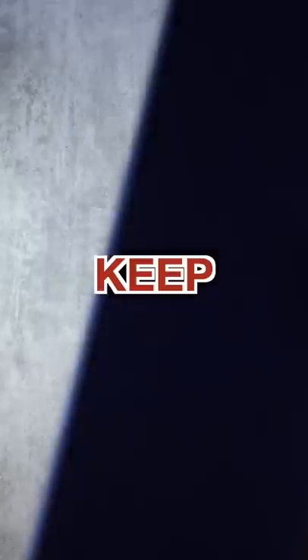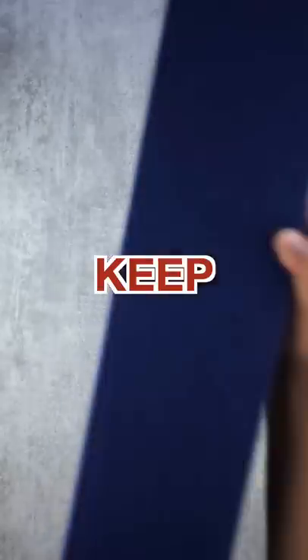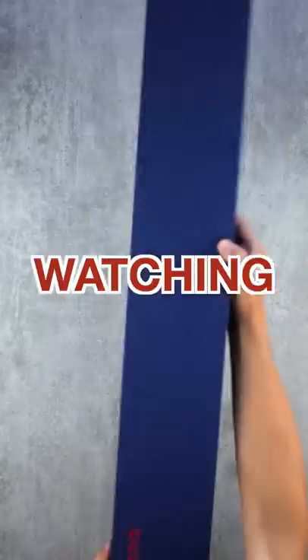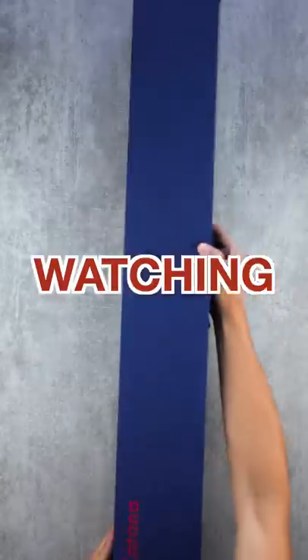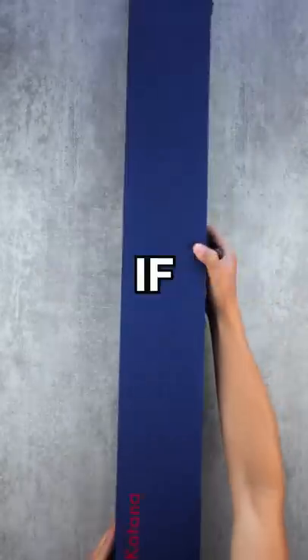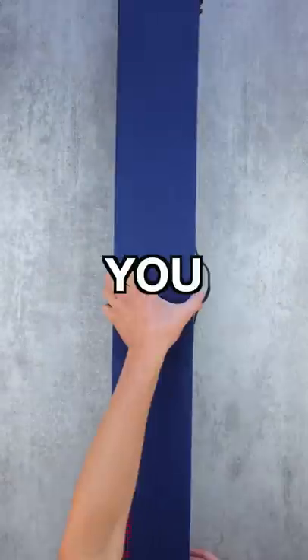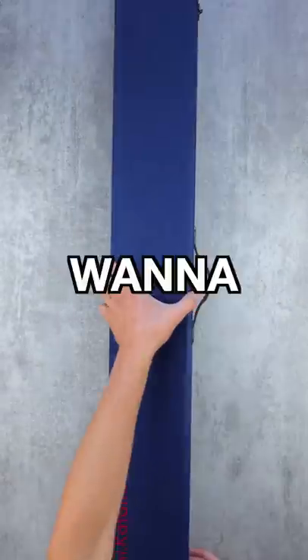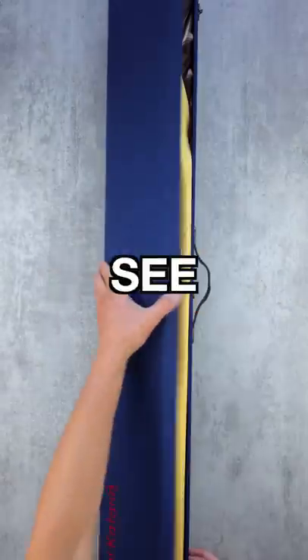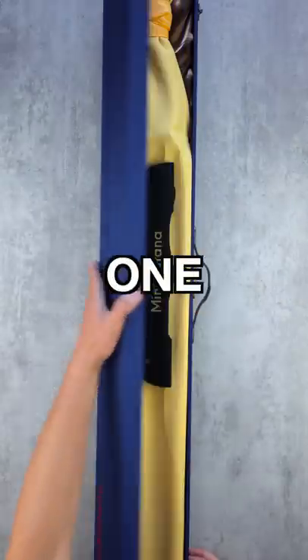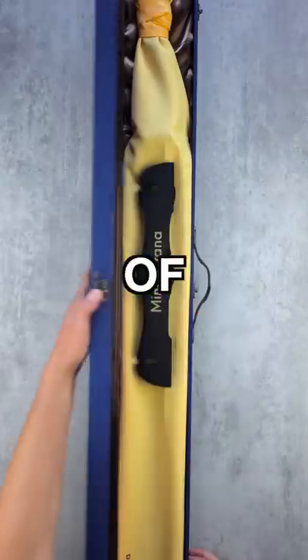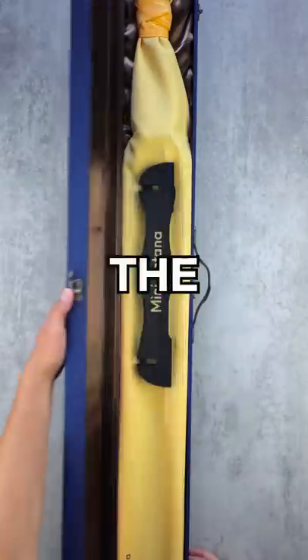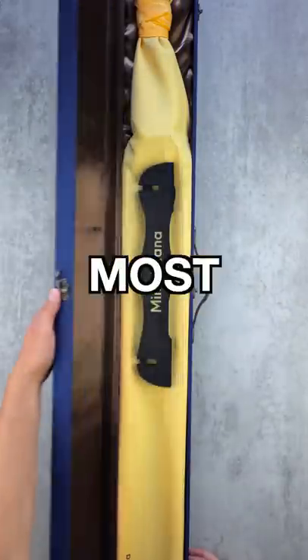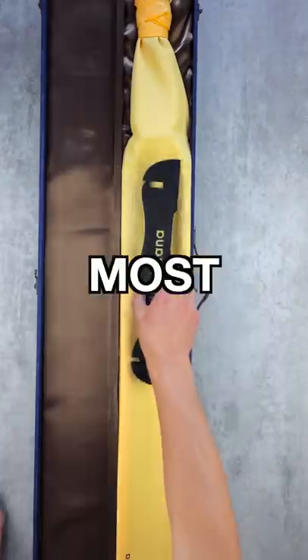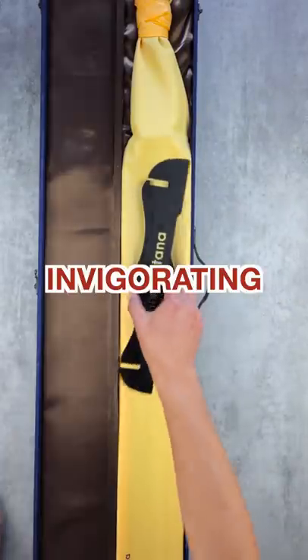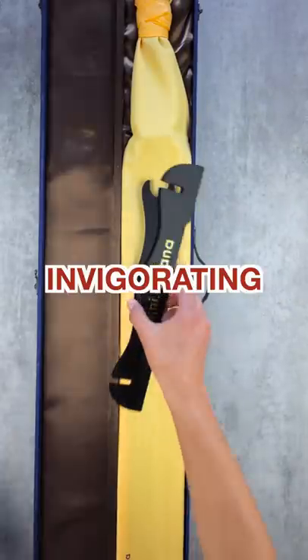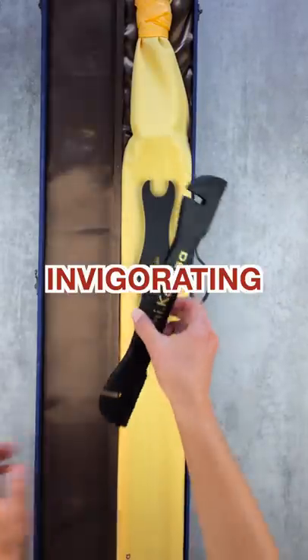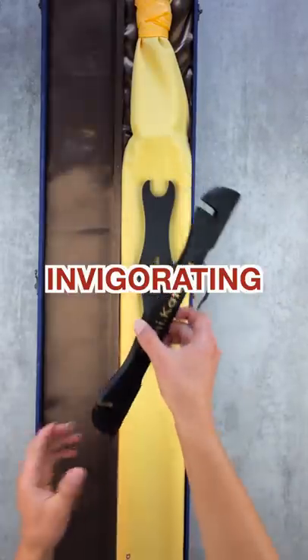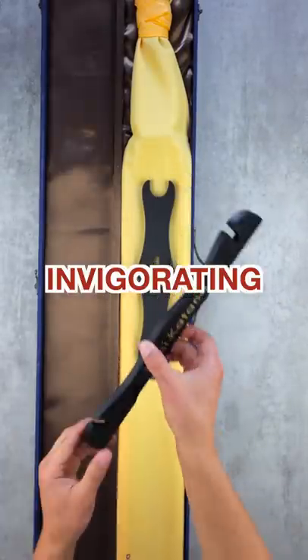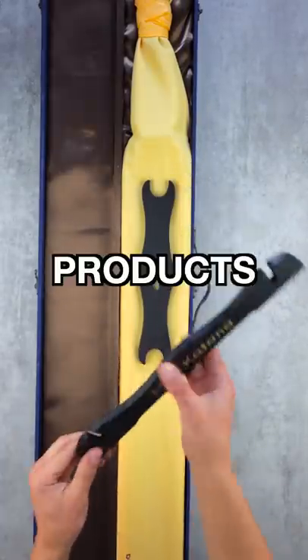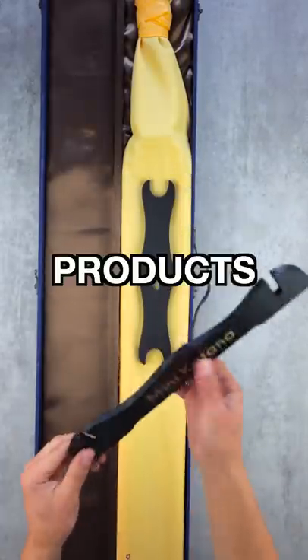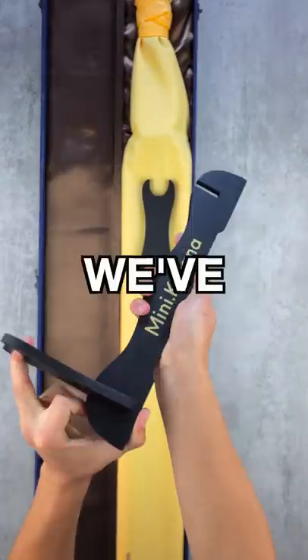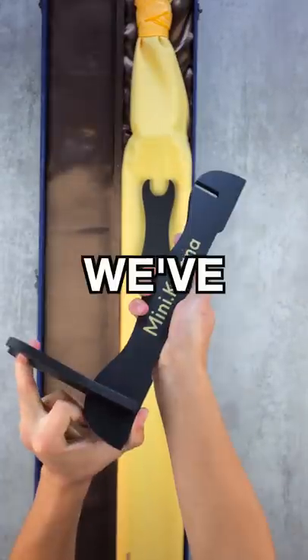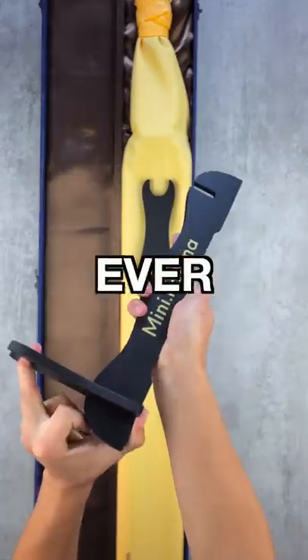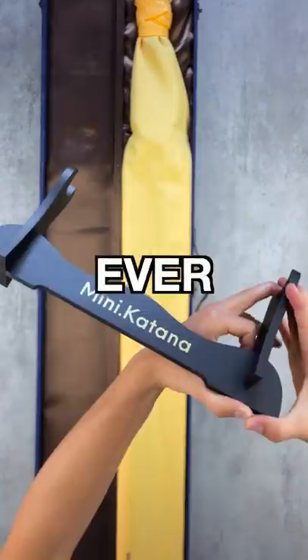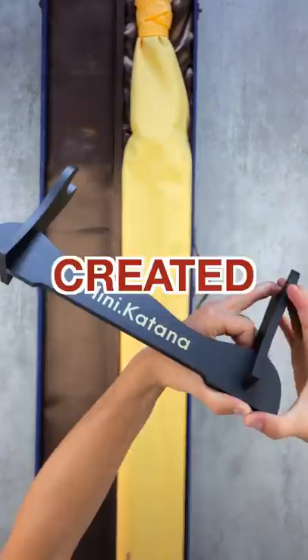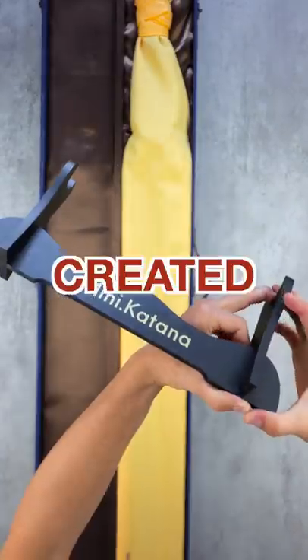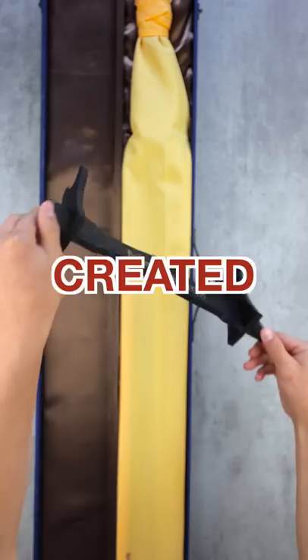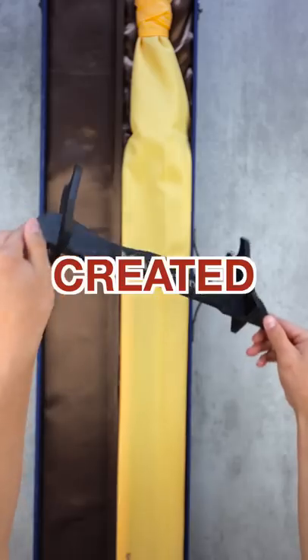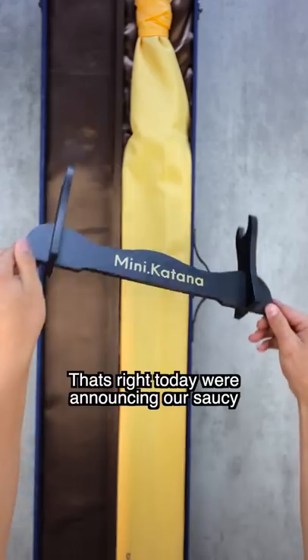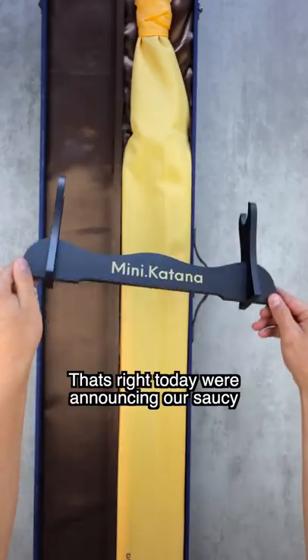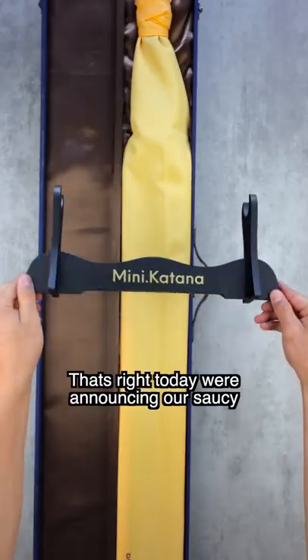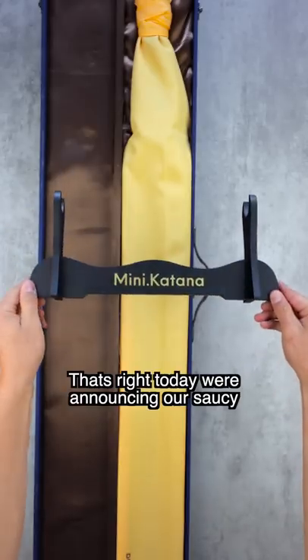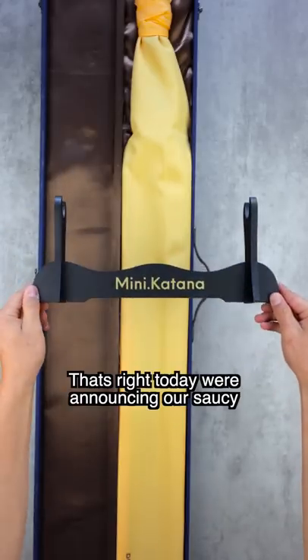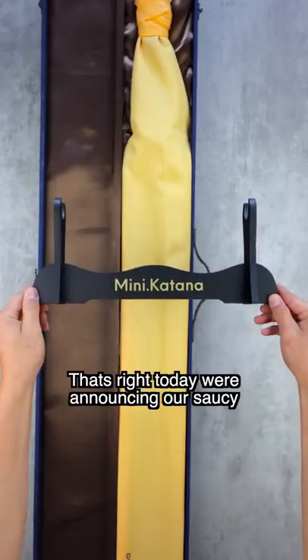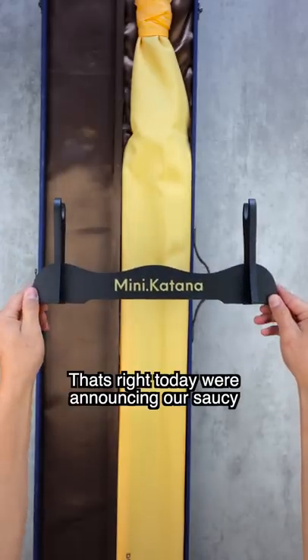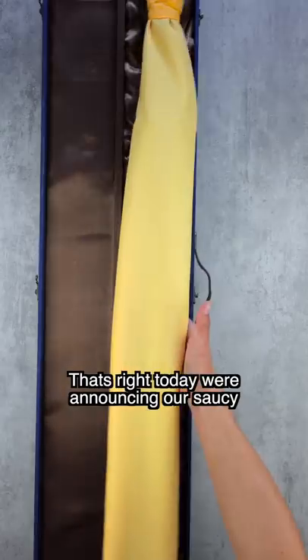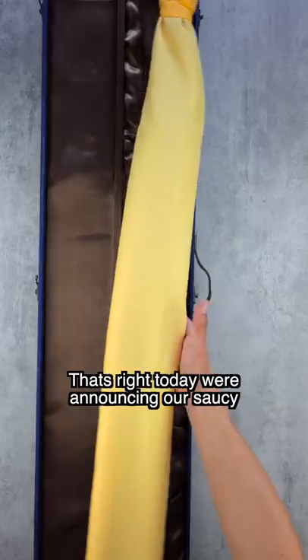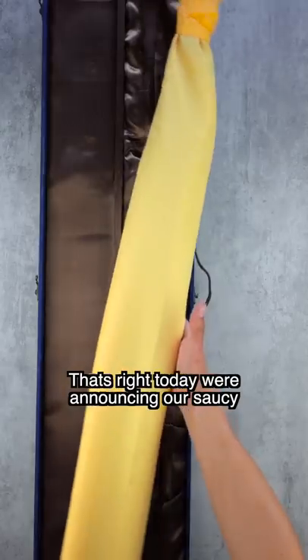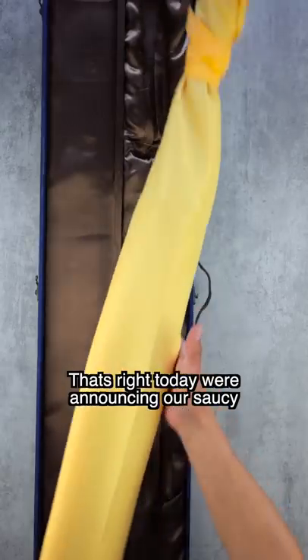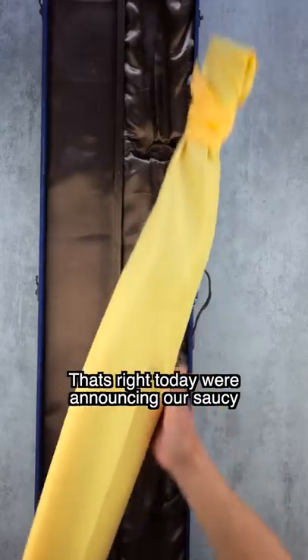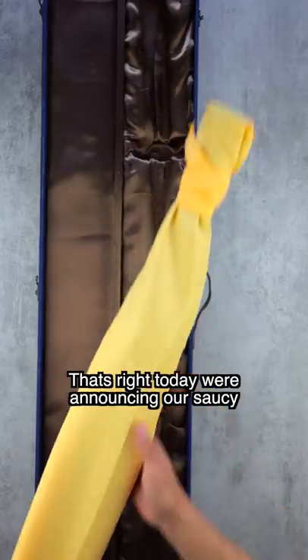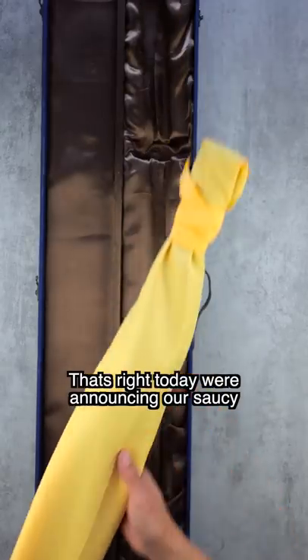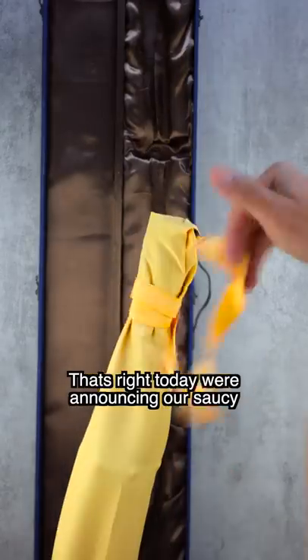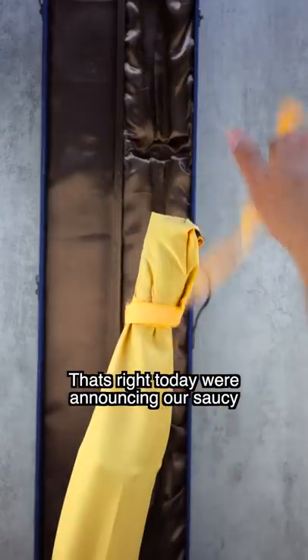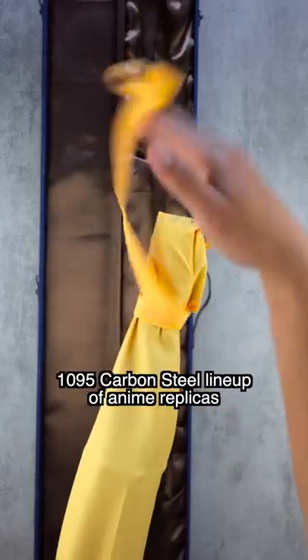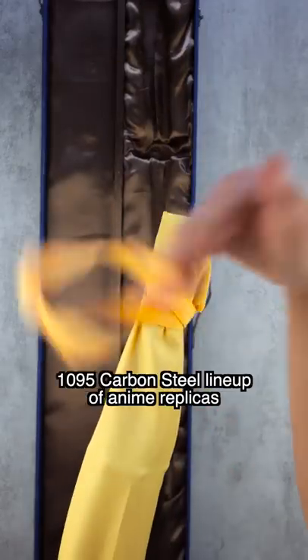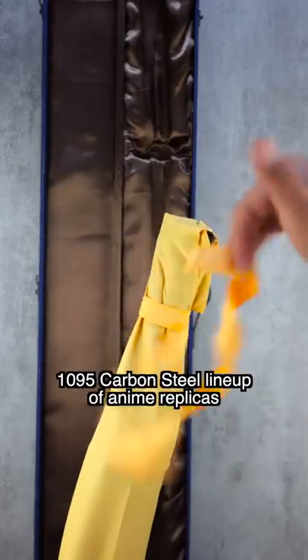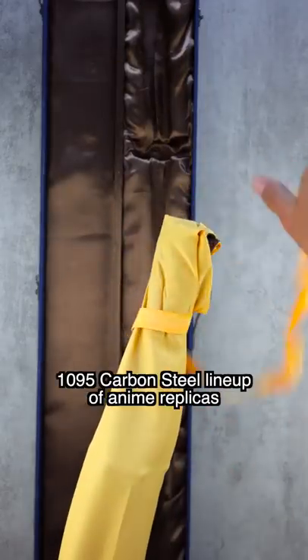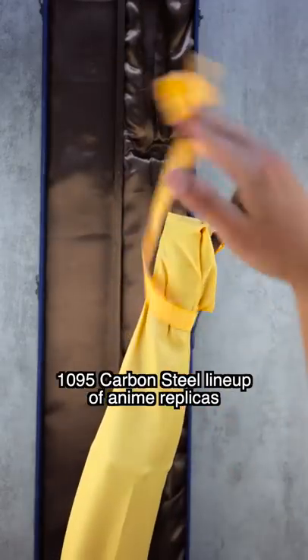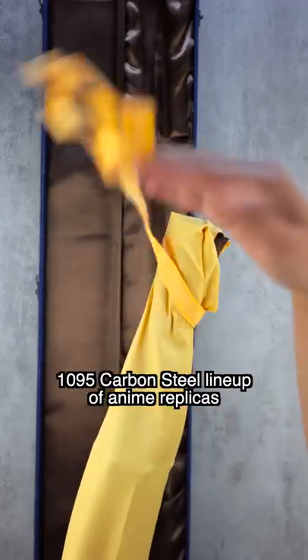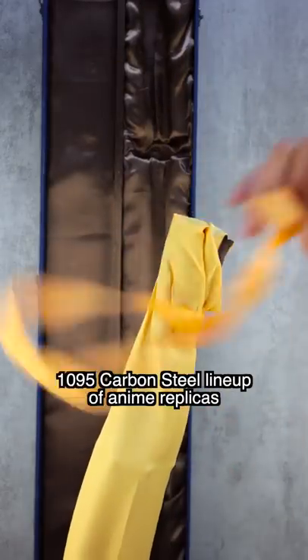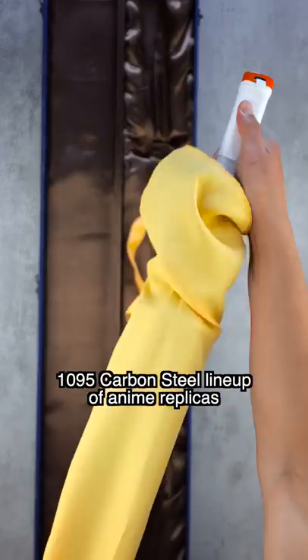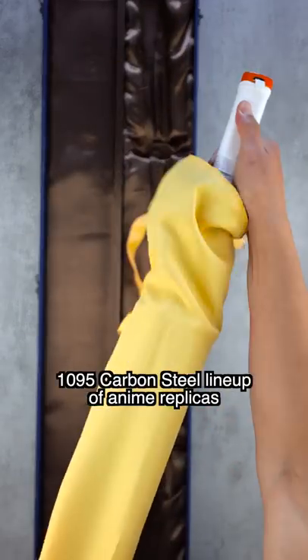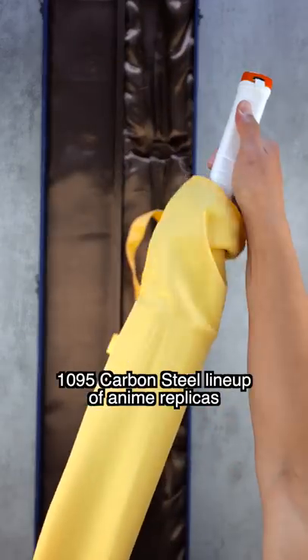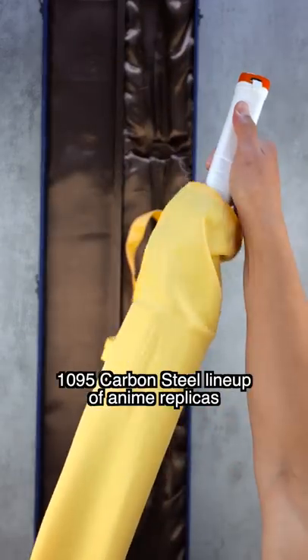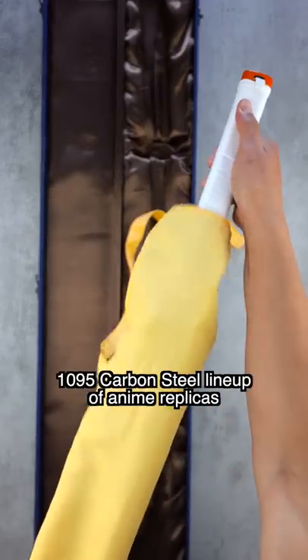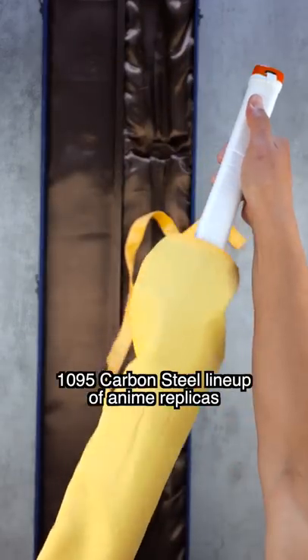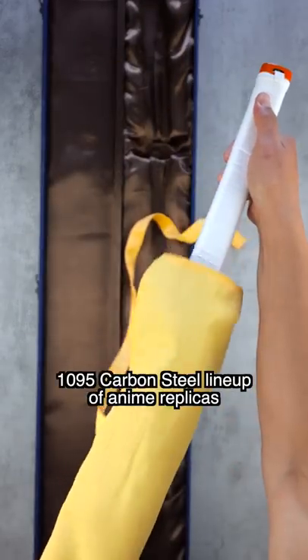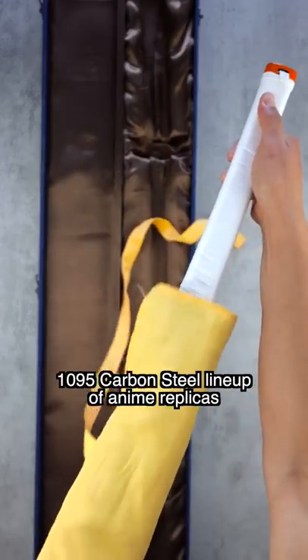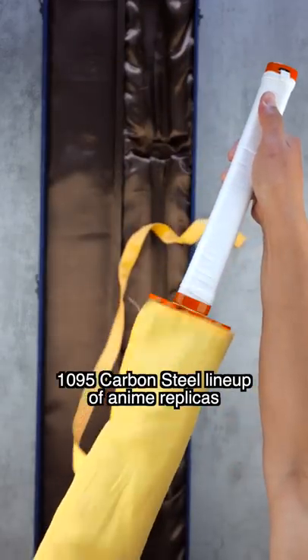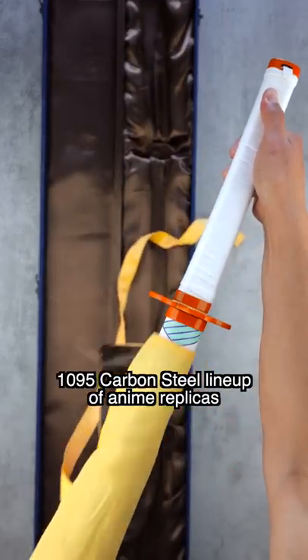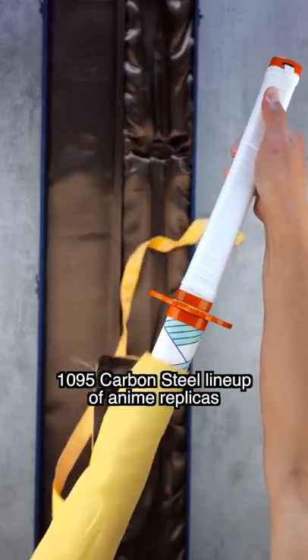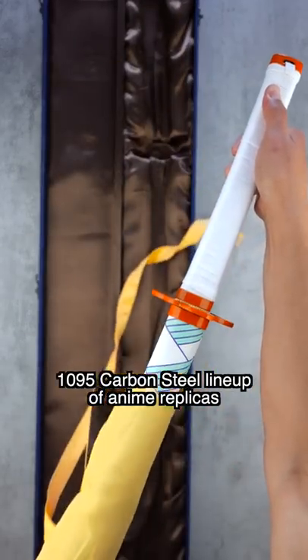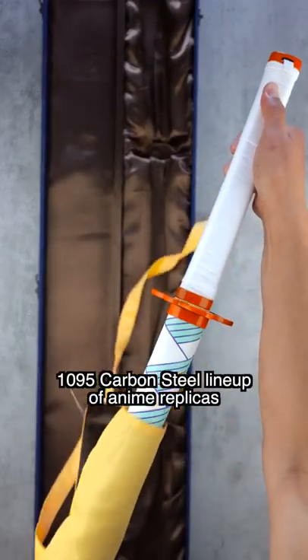Keep watching if you want to see one of the most invigorating products we've ever created. That's right, today we're announcing our 1095 carbon steel lineup of anime replicas.